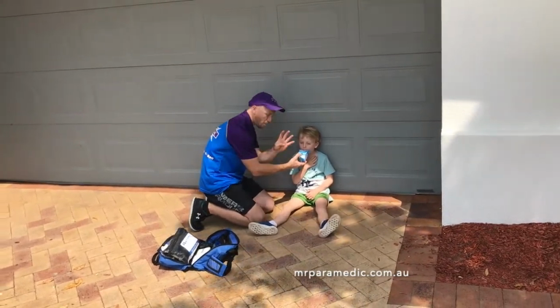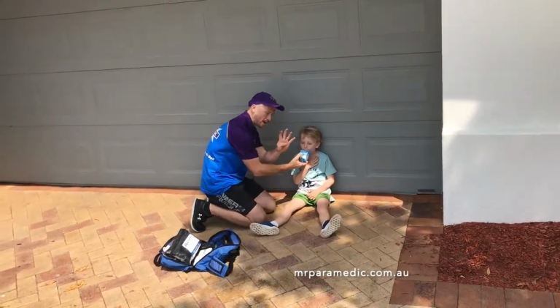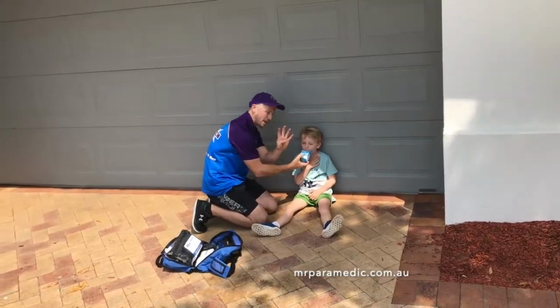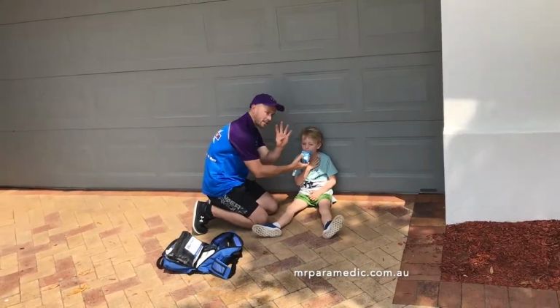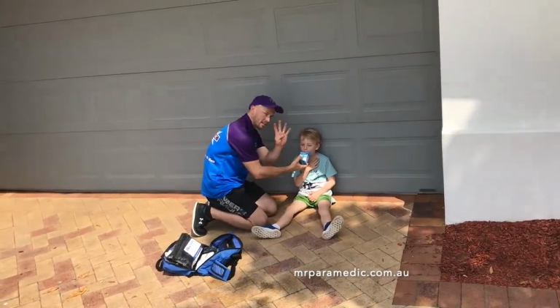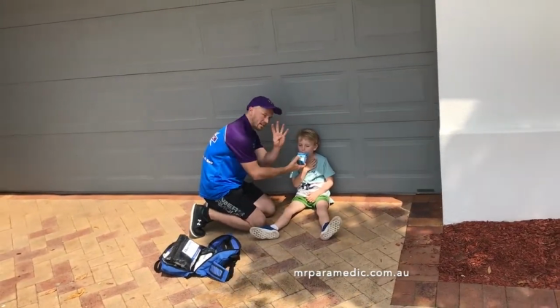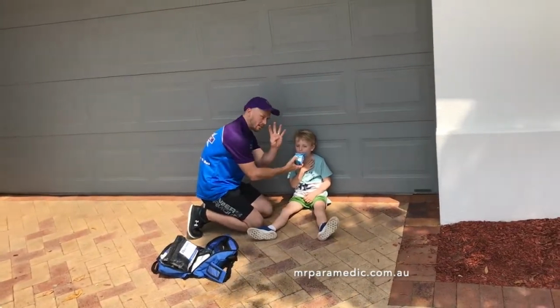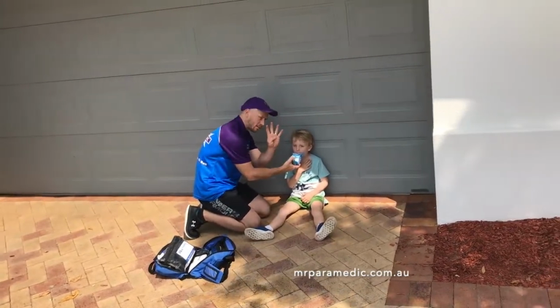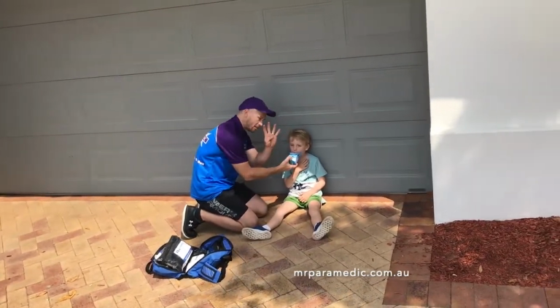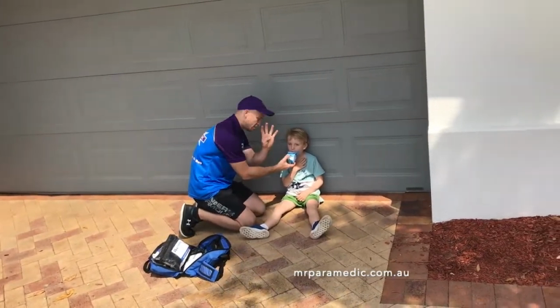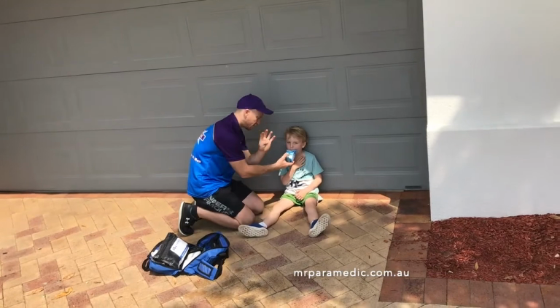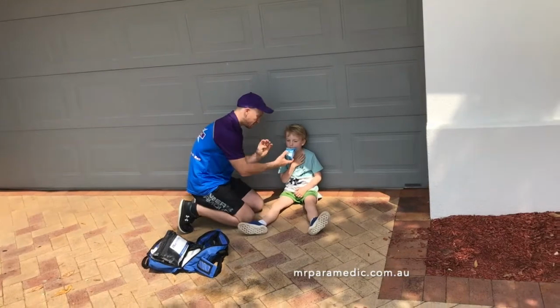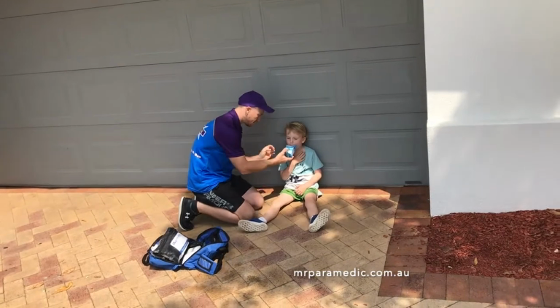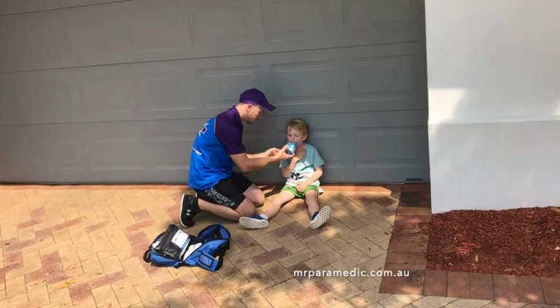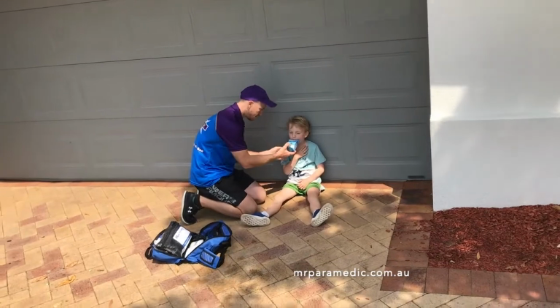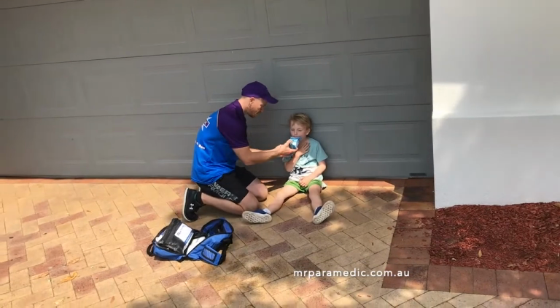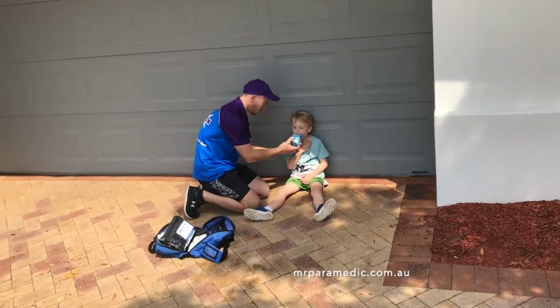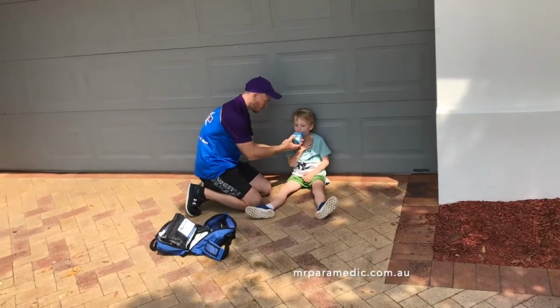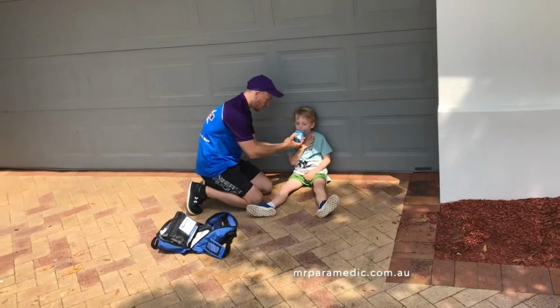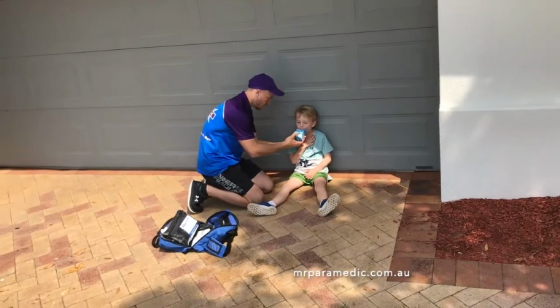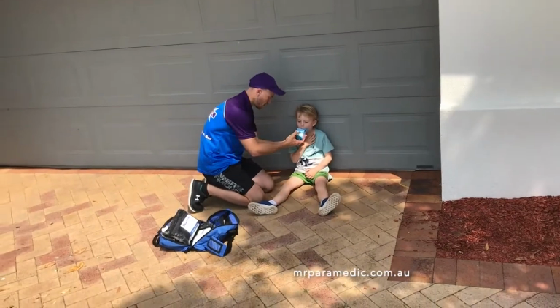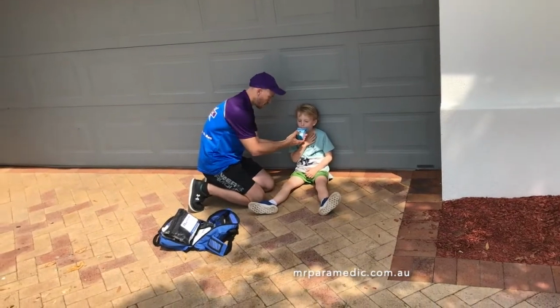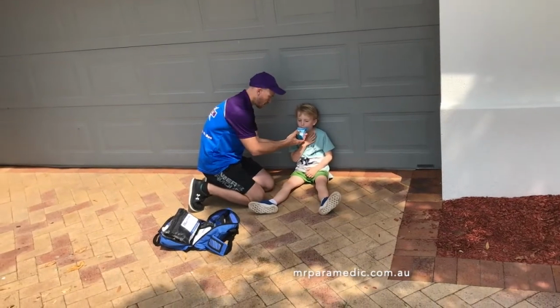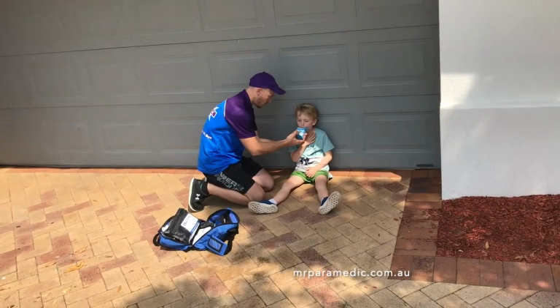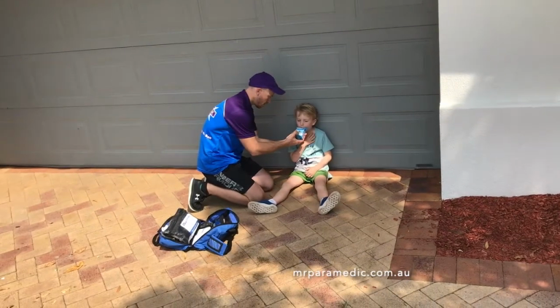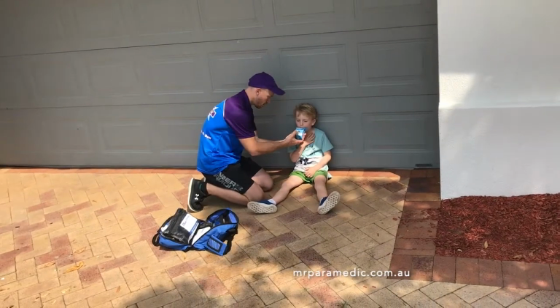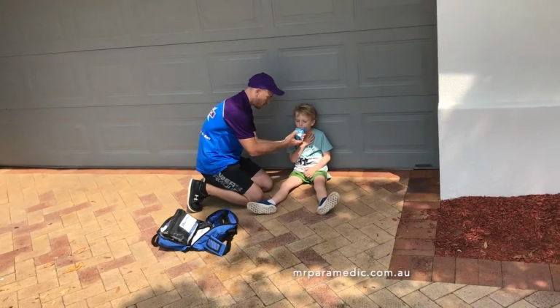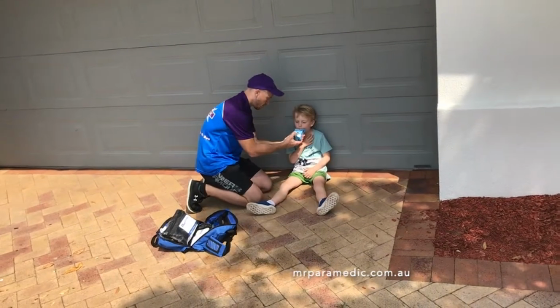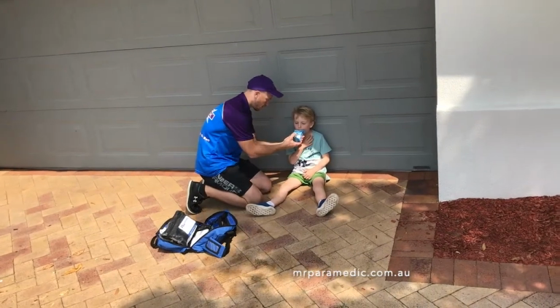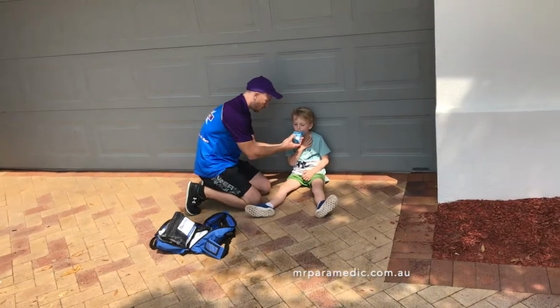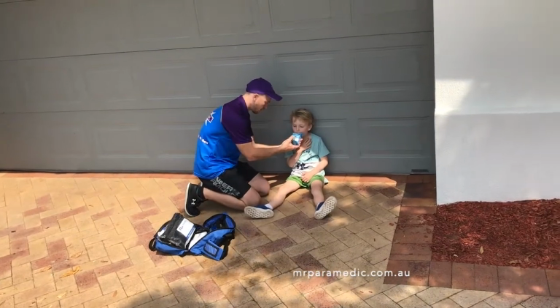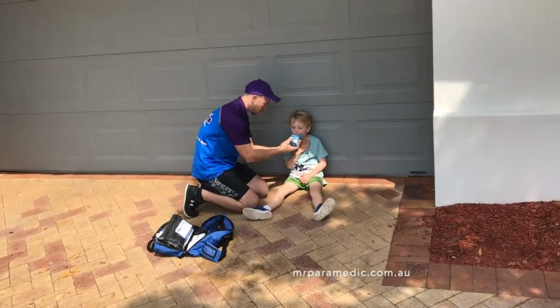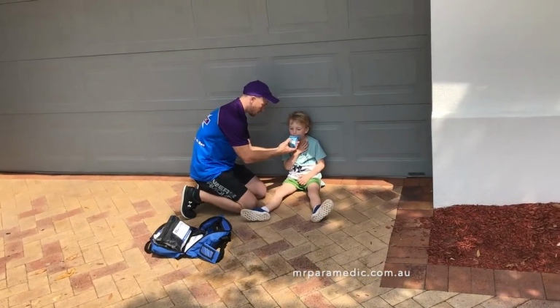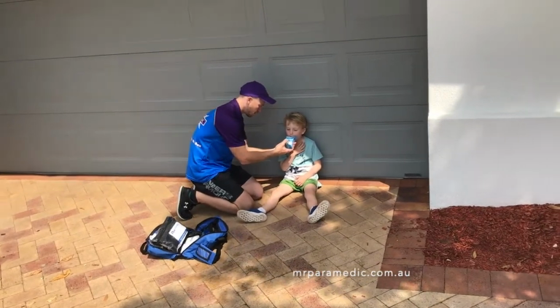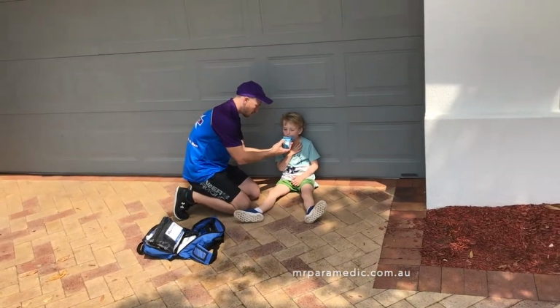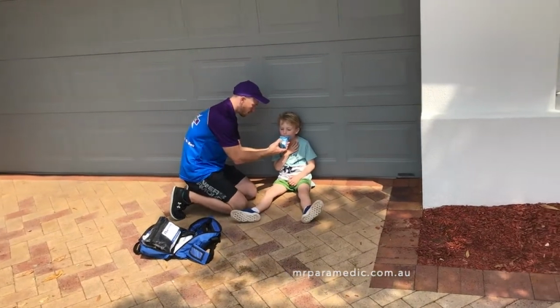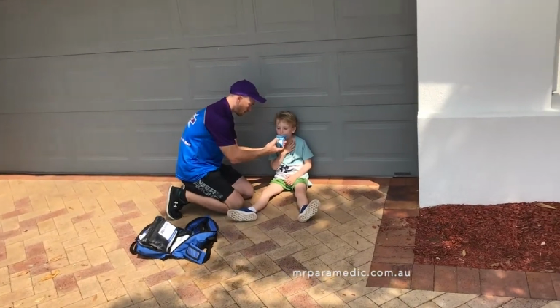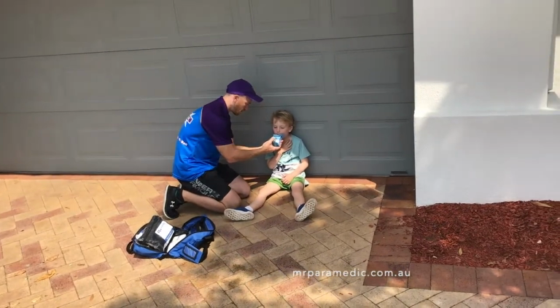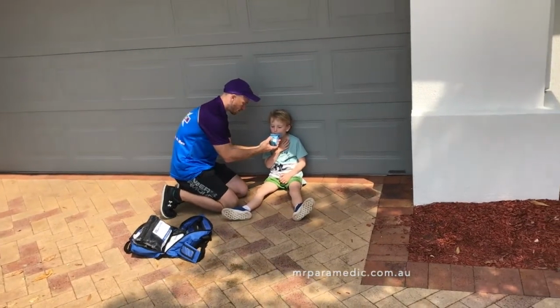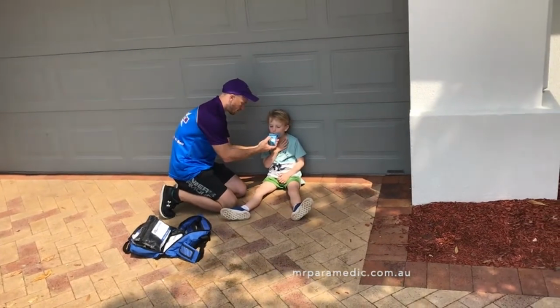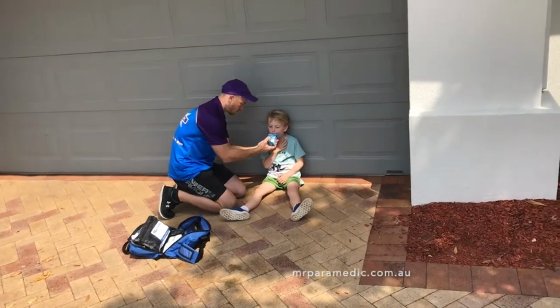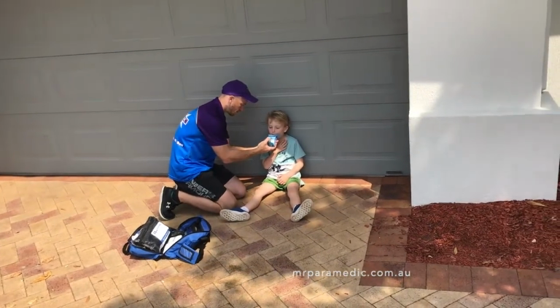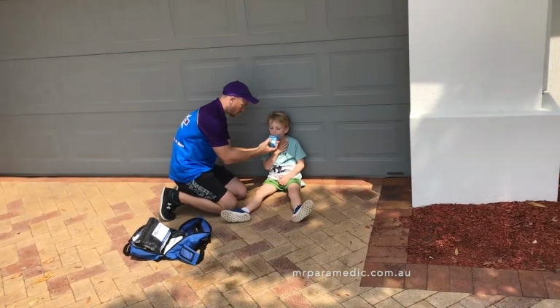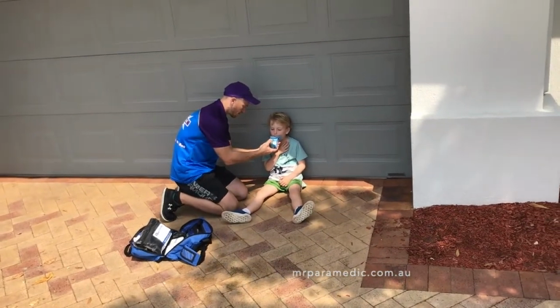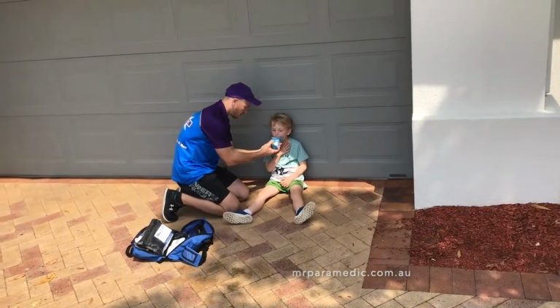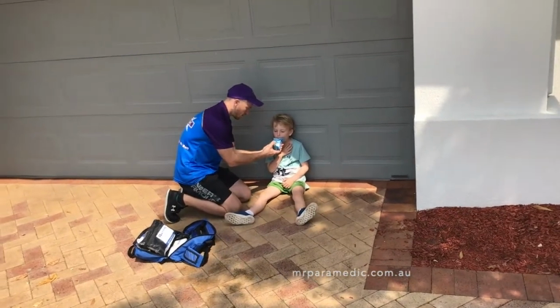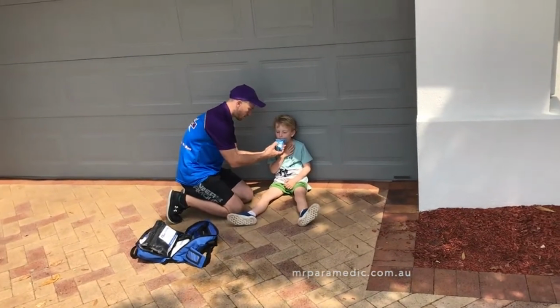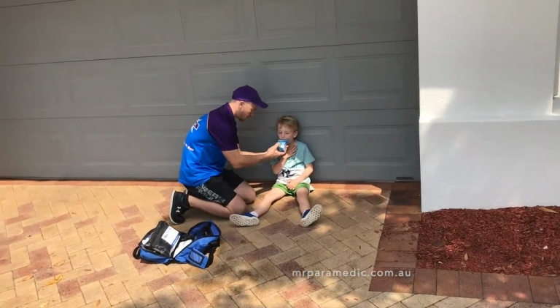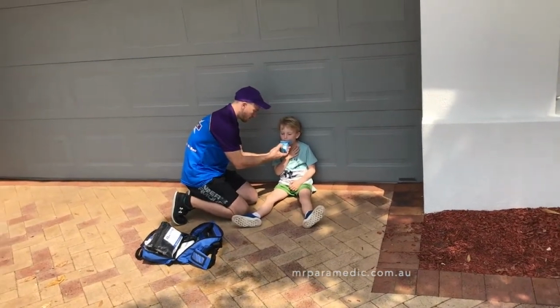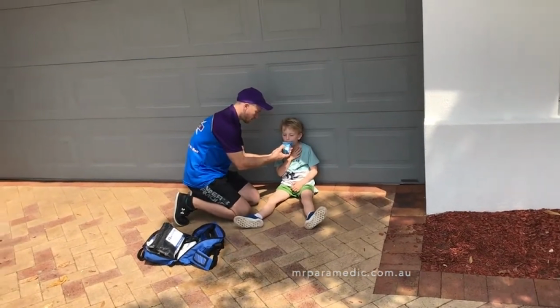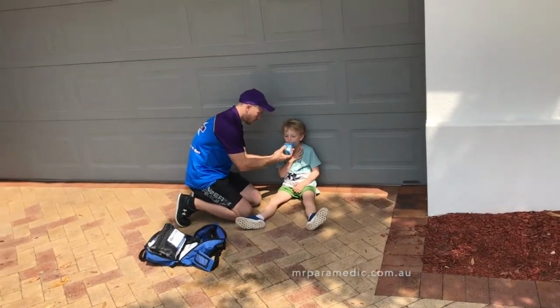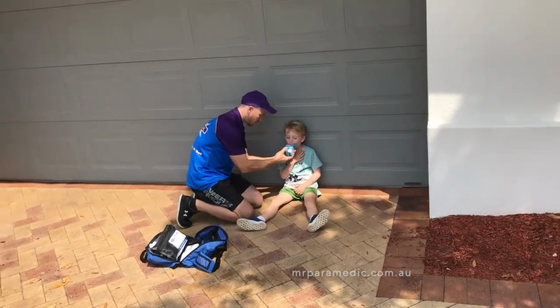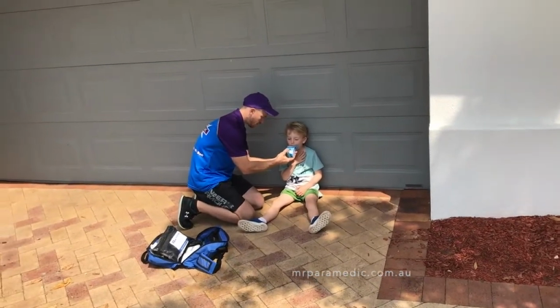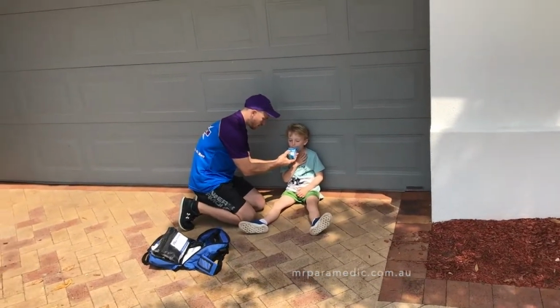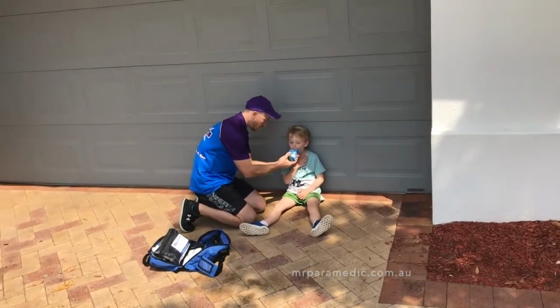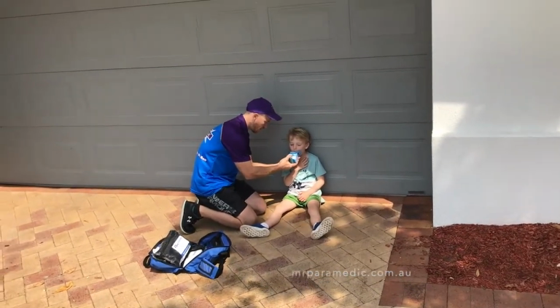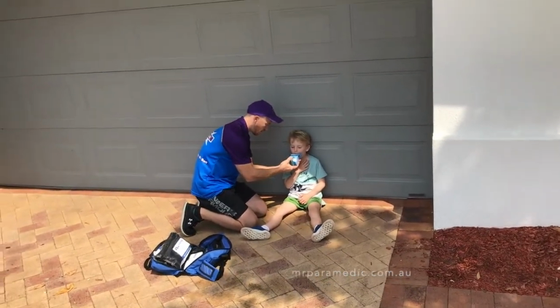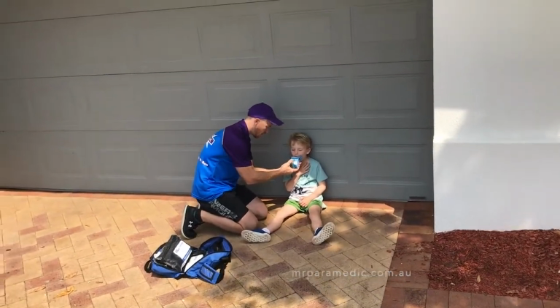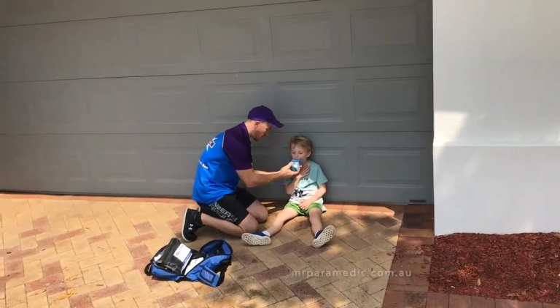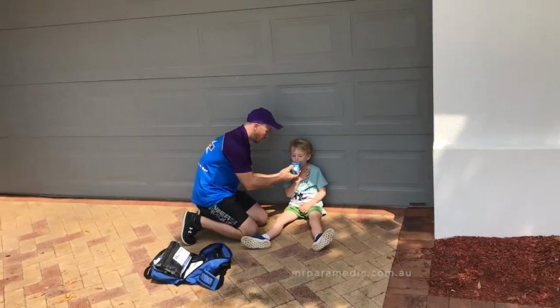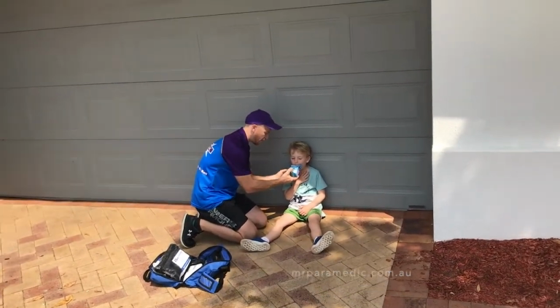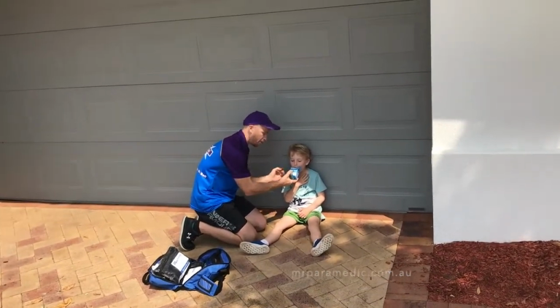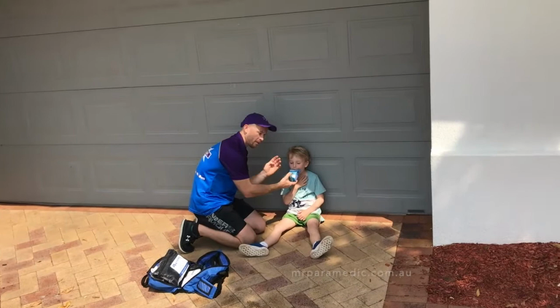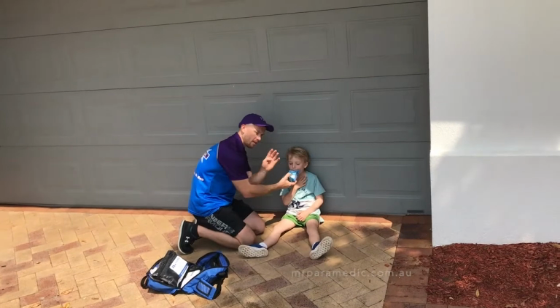Next, sit the person down and ensure they are upright. The diaphragm works best in this position.